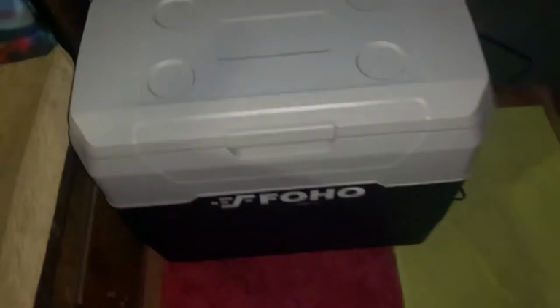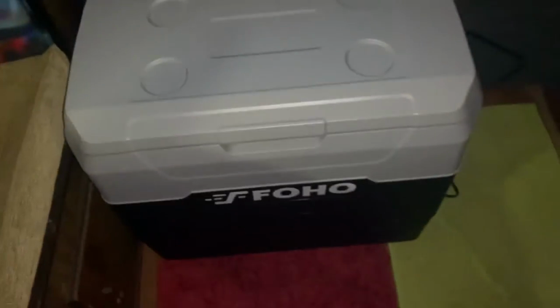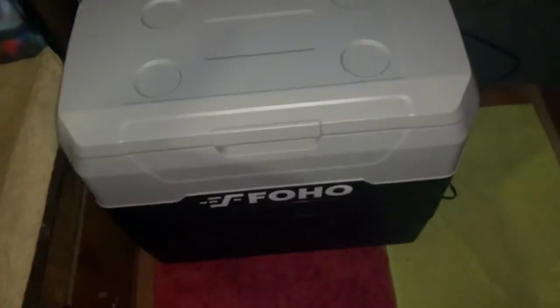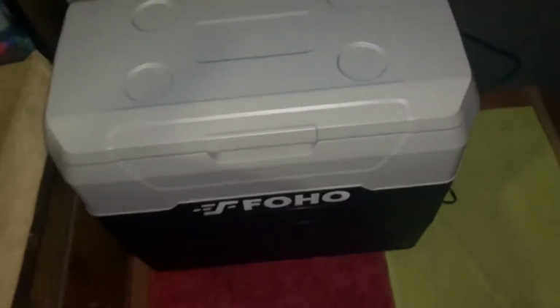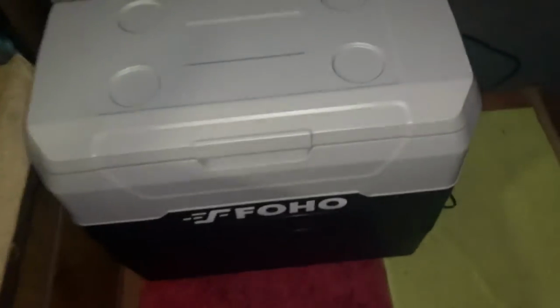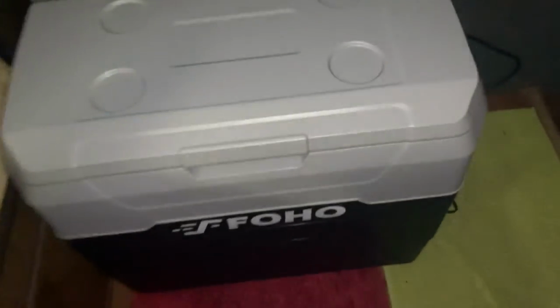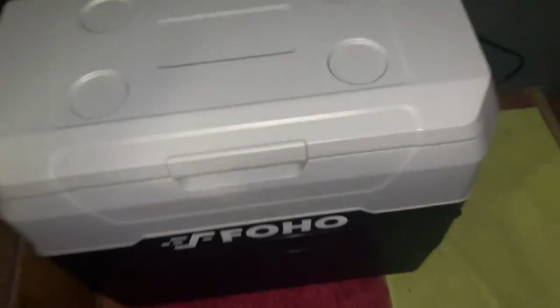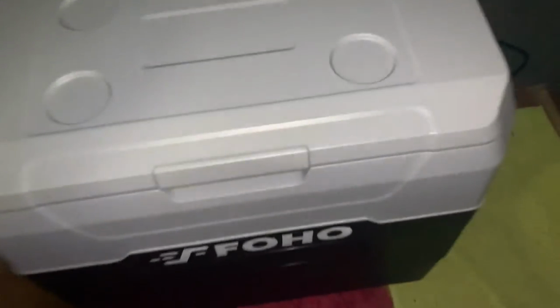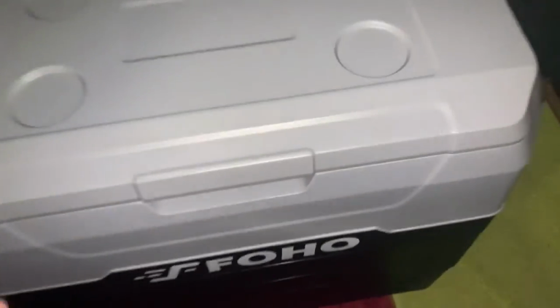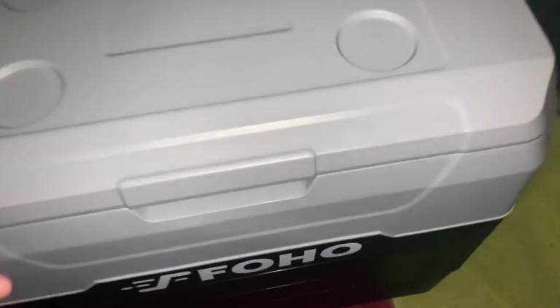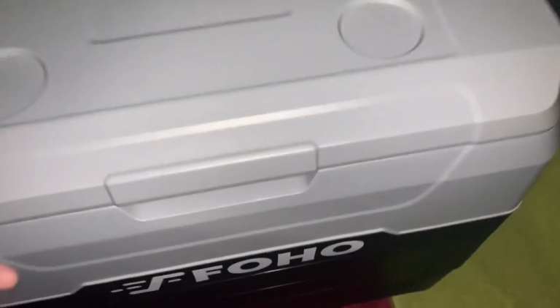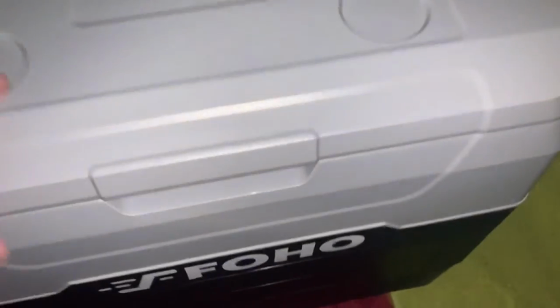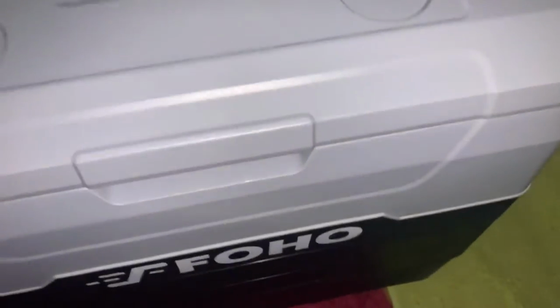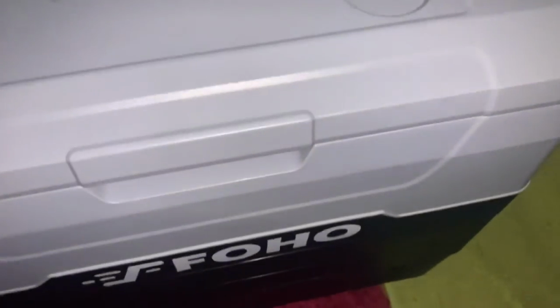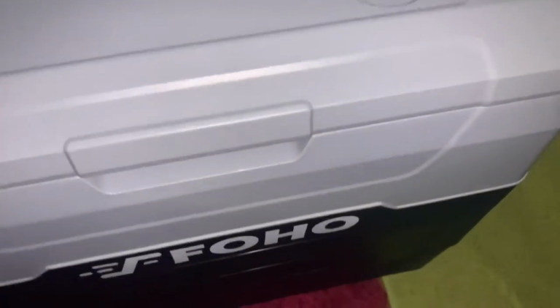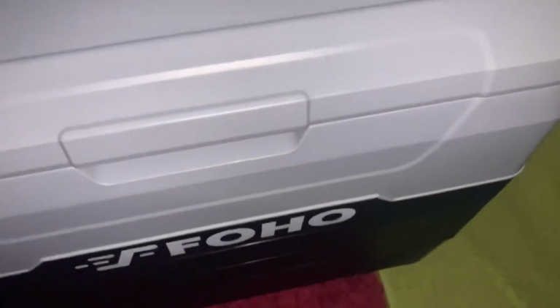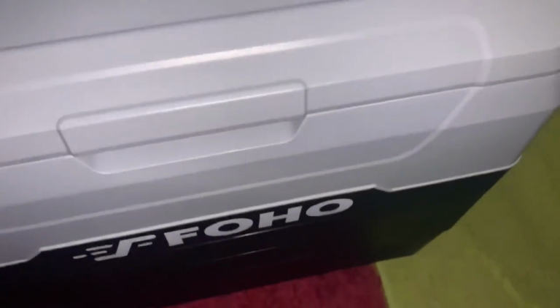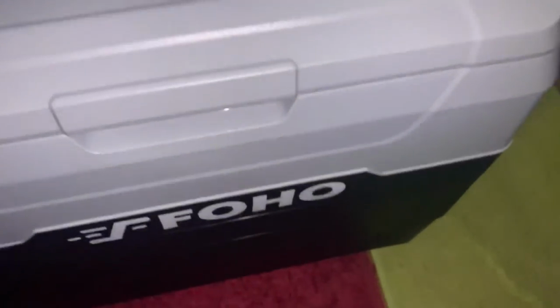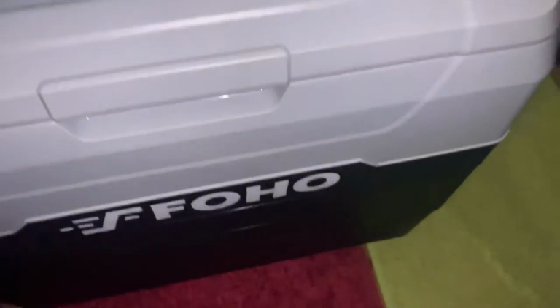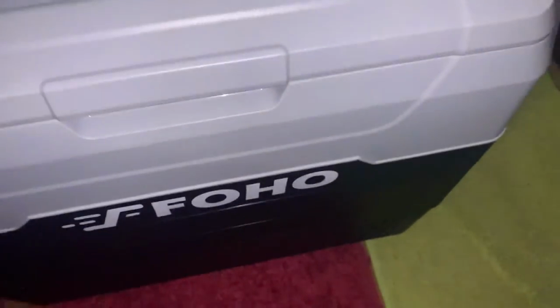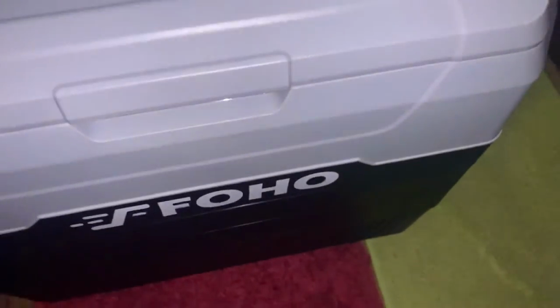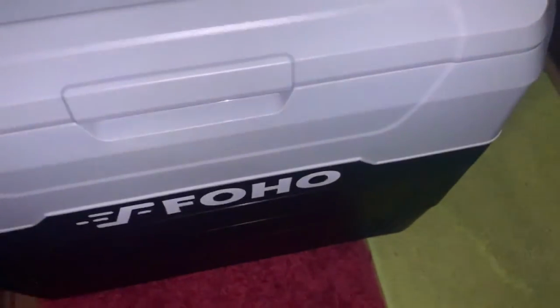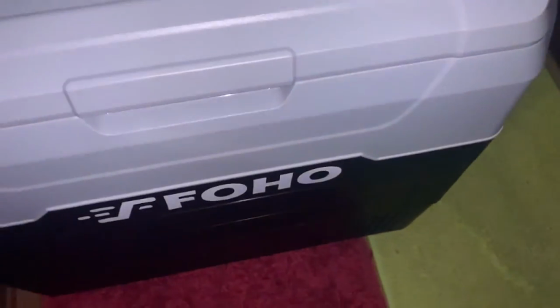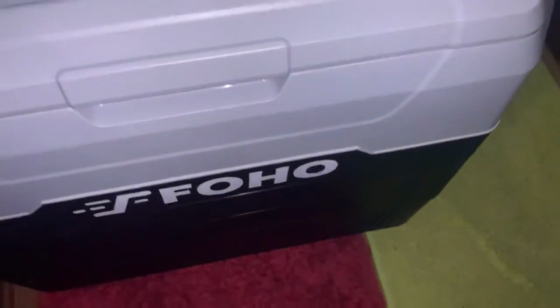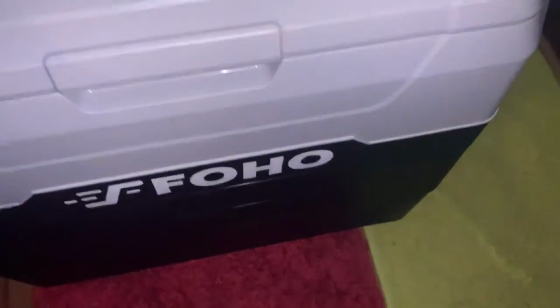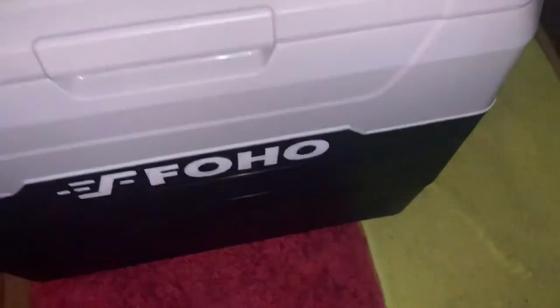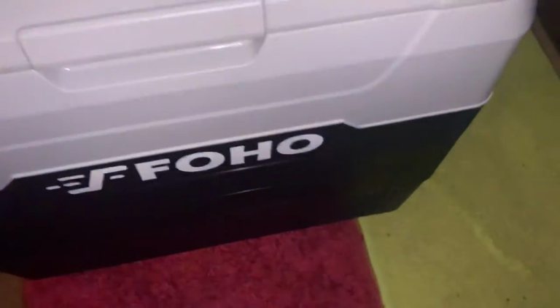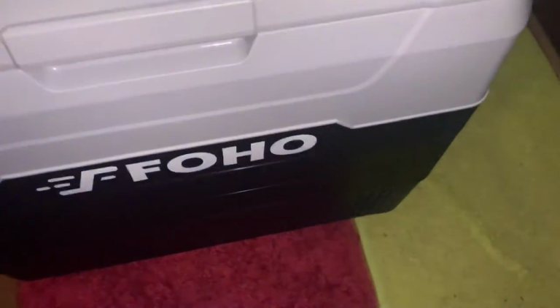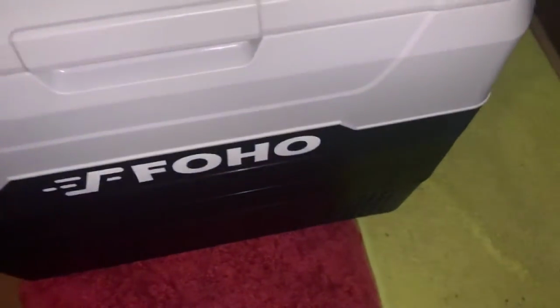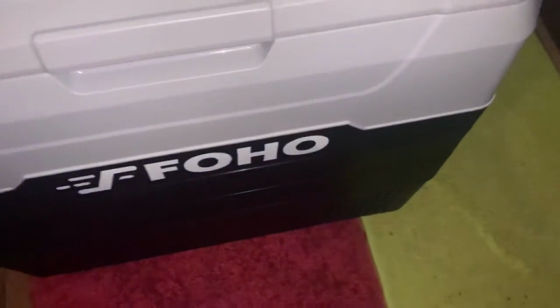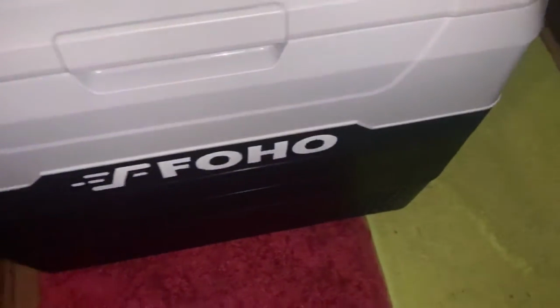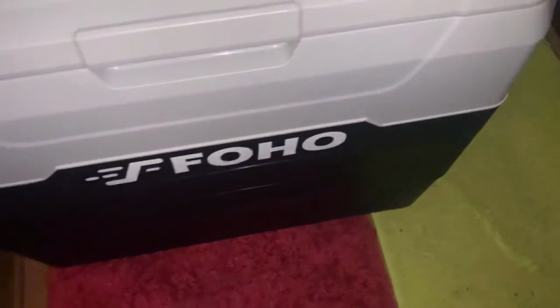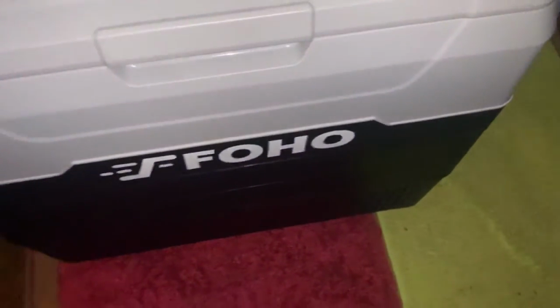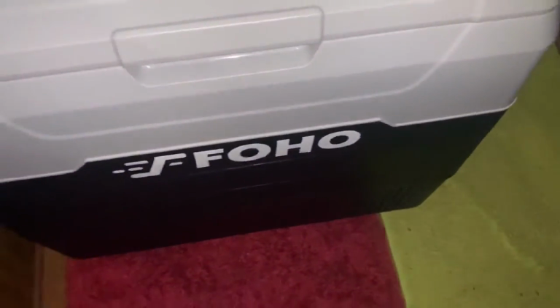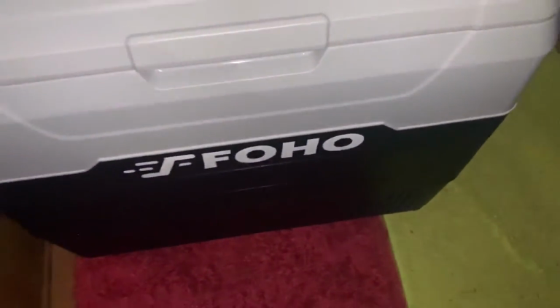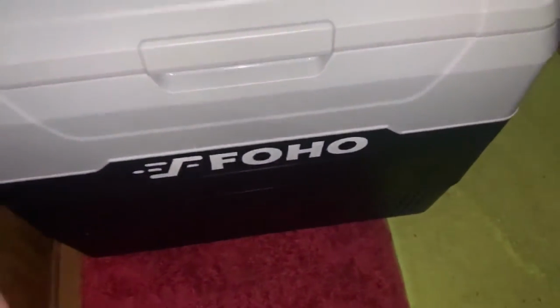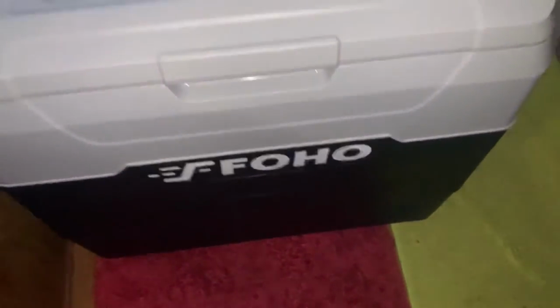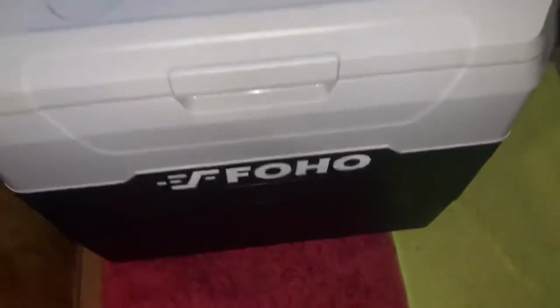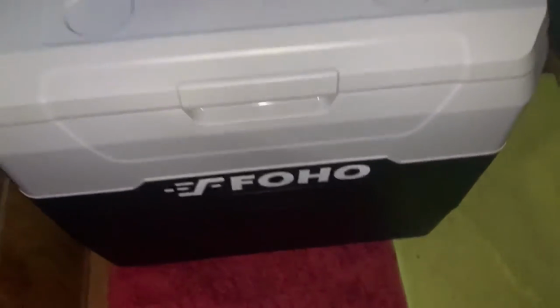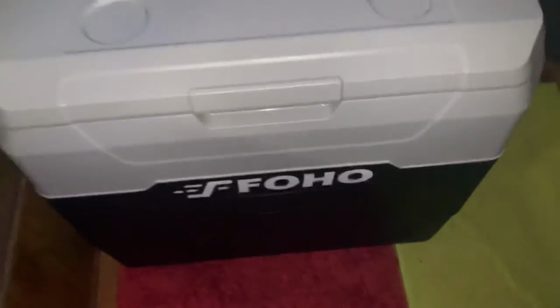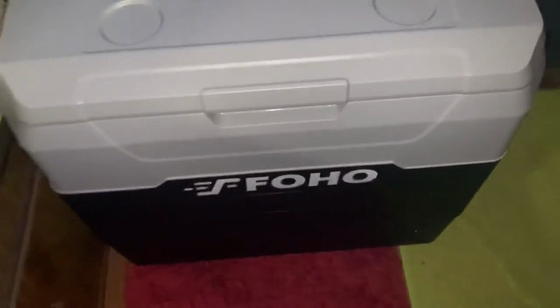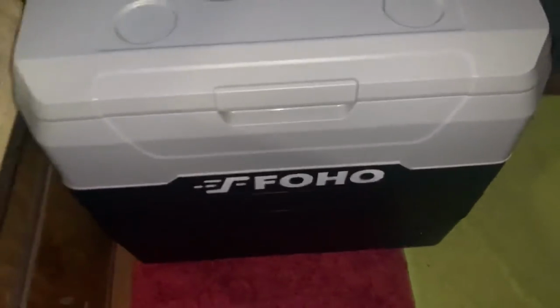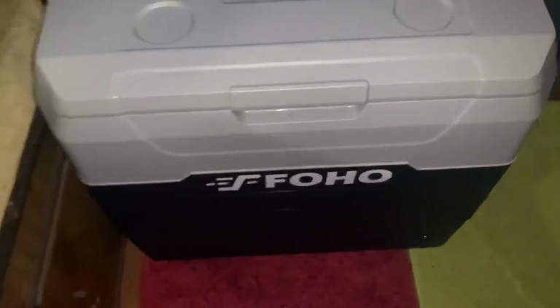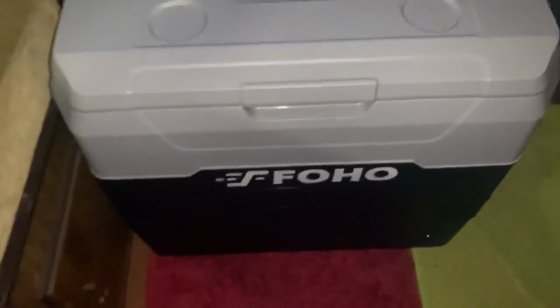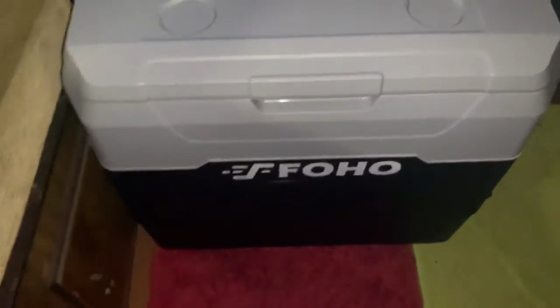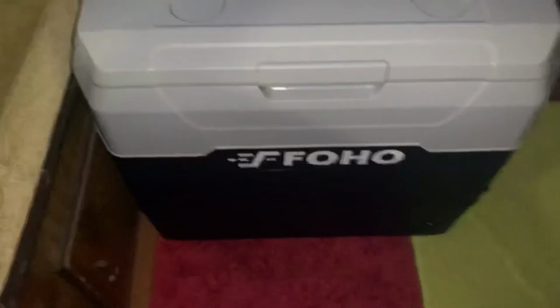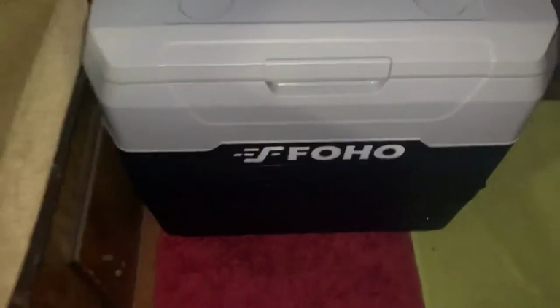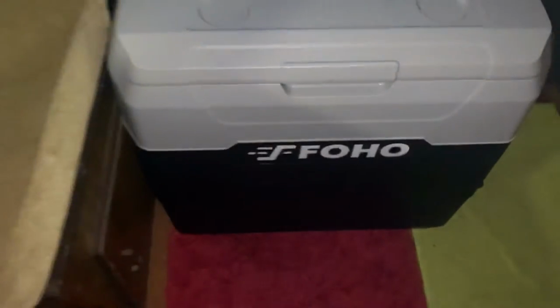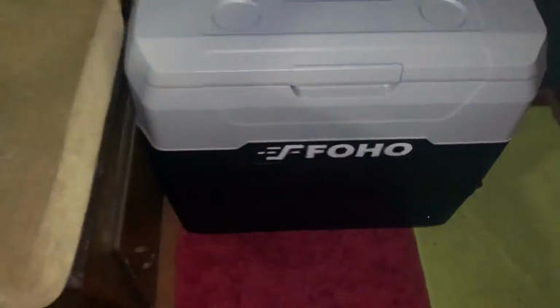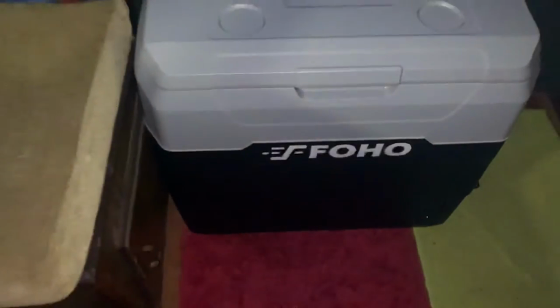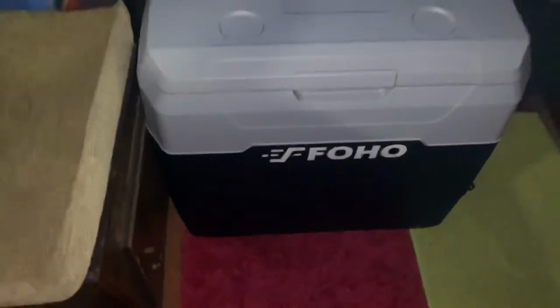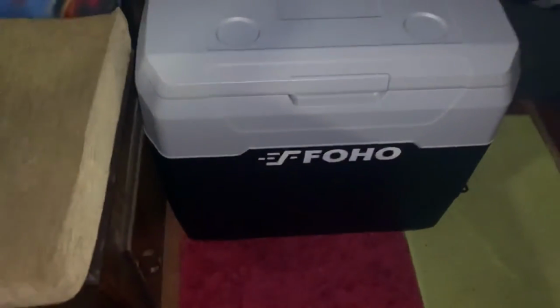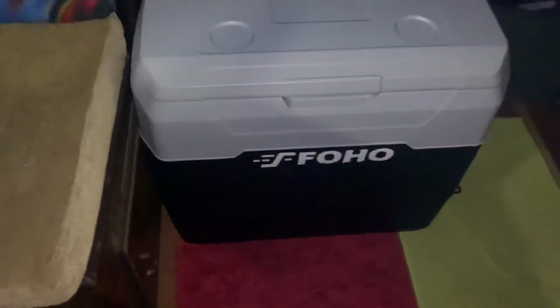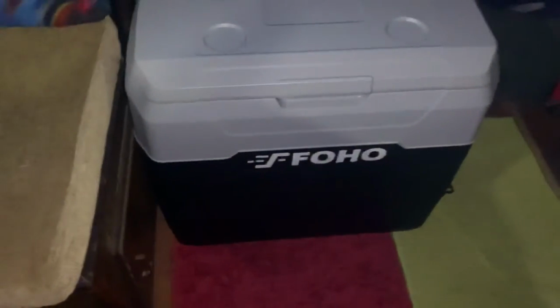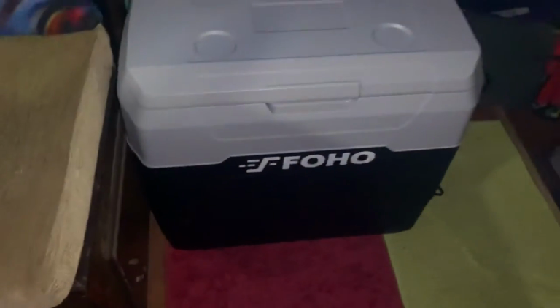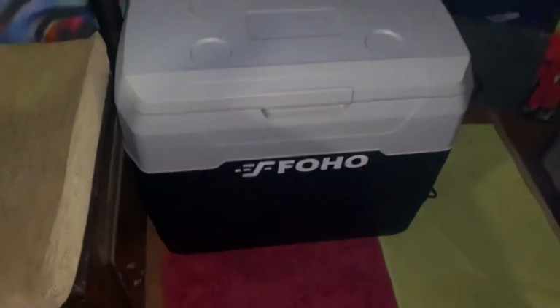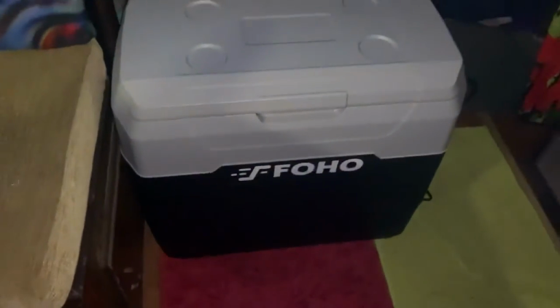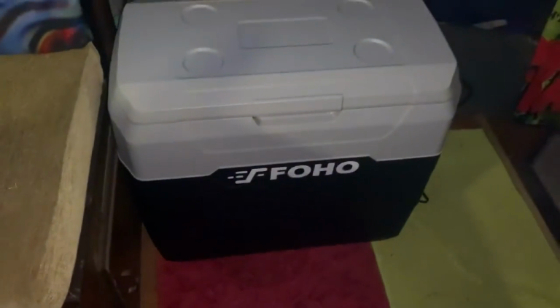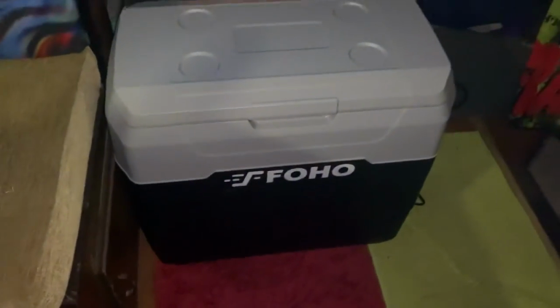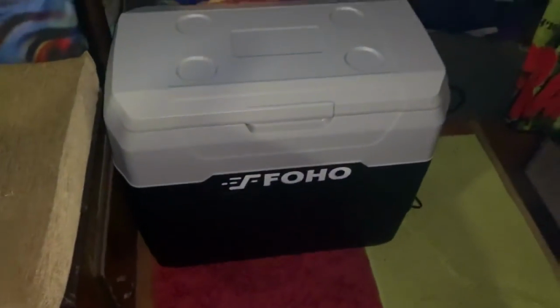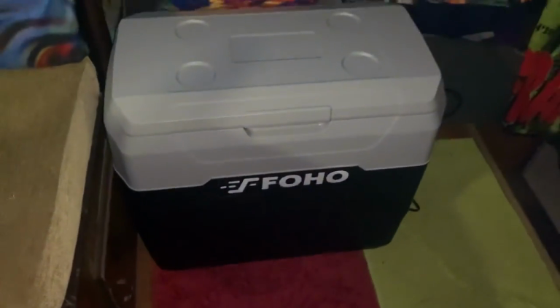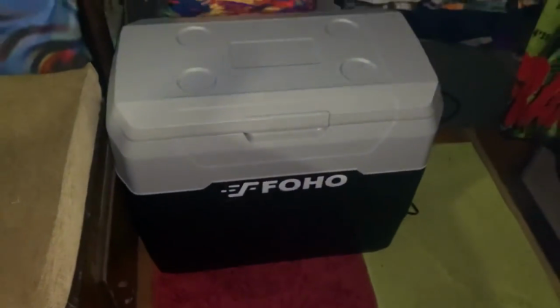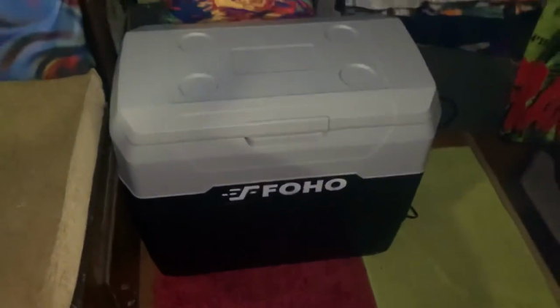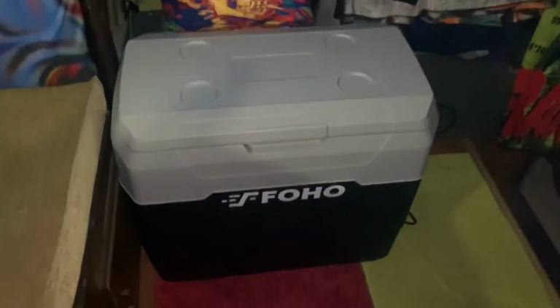It's very well made. It's very sturdy. It's not very heavy — it looks like it would be heavy, but it's not.